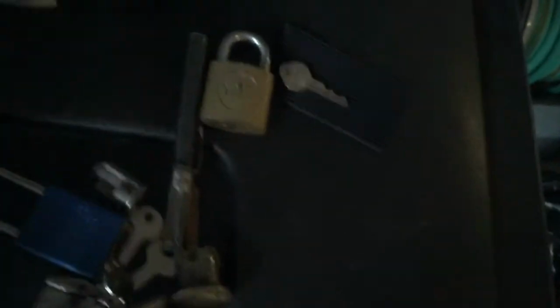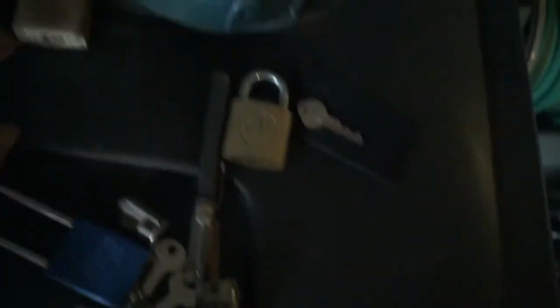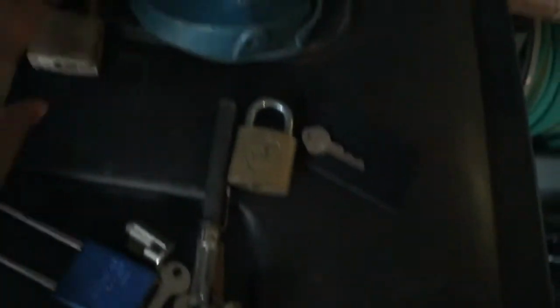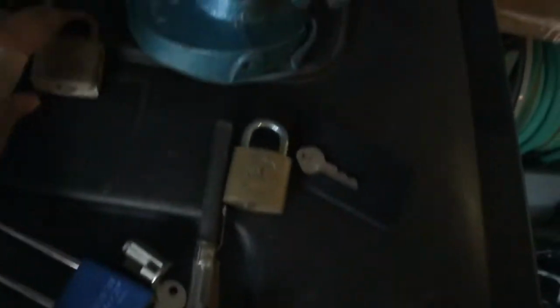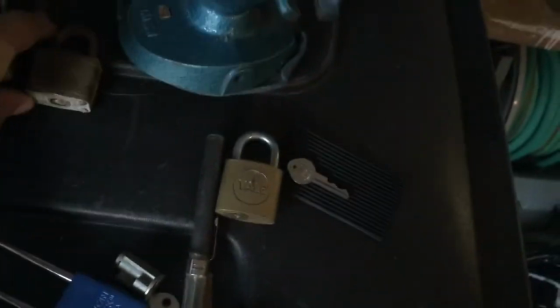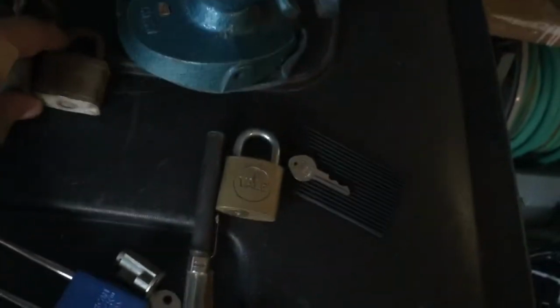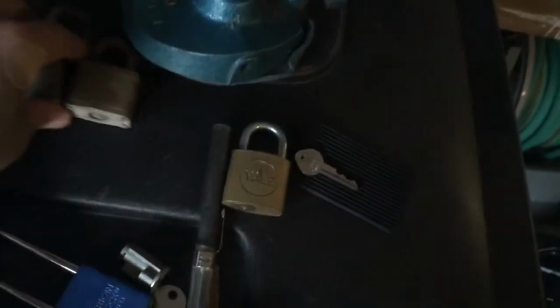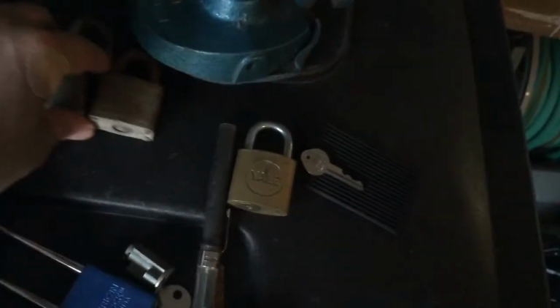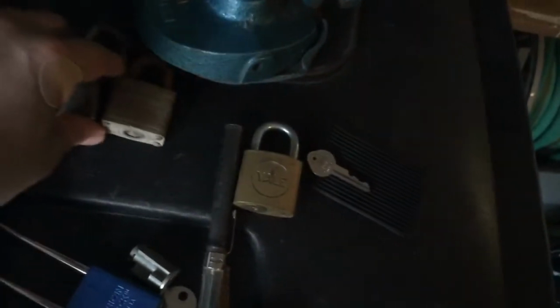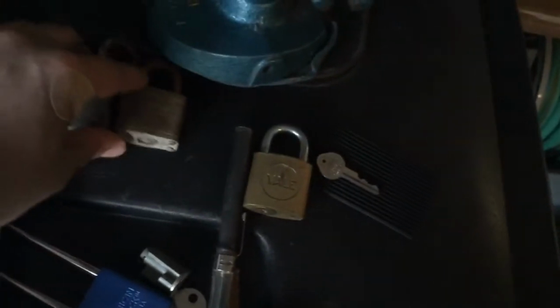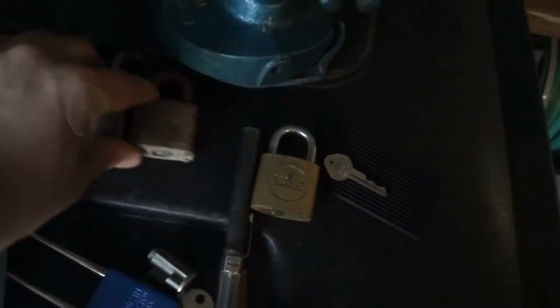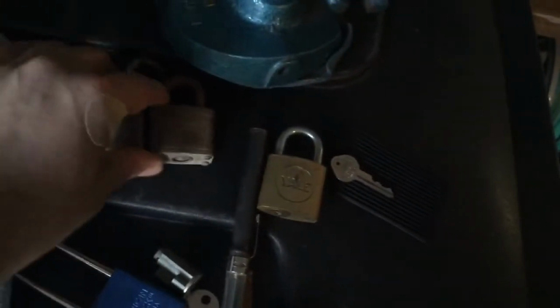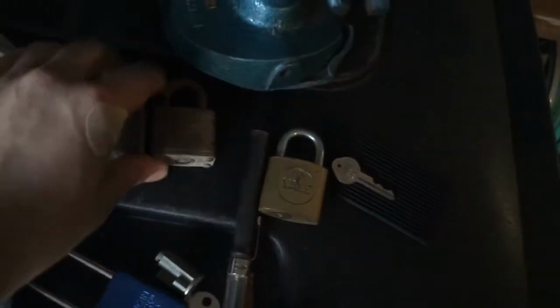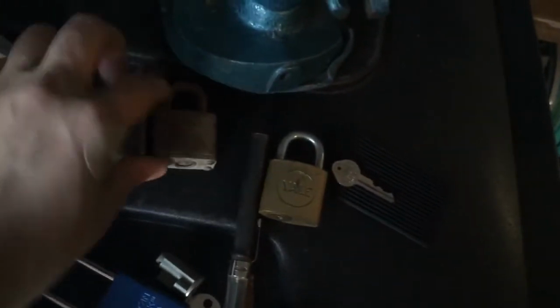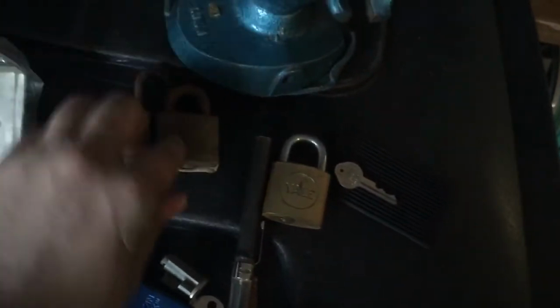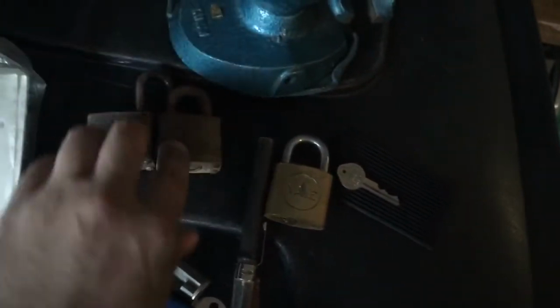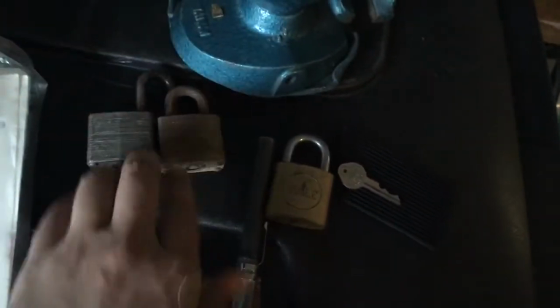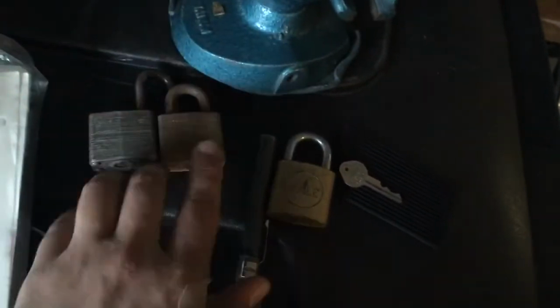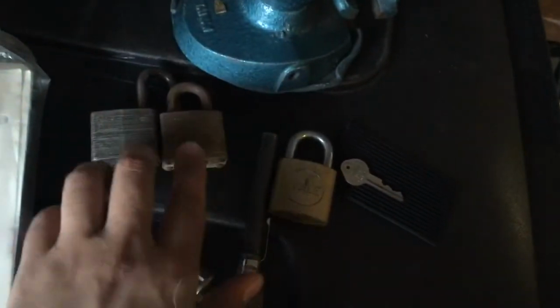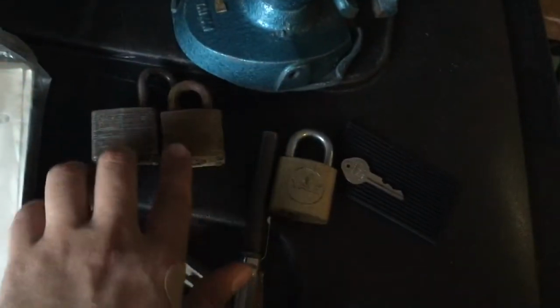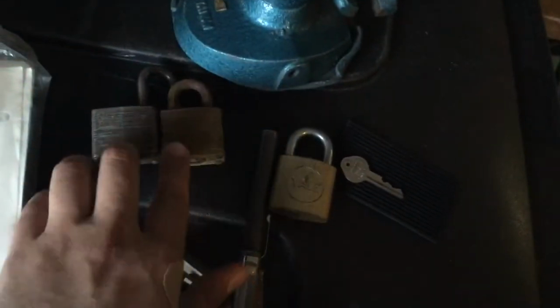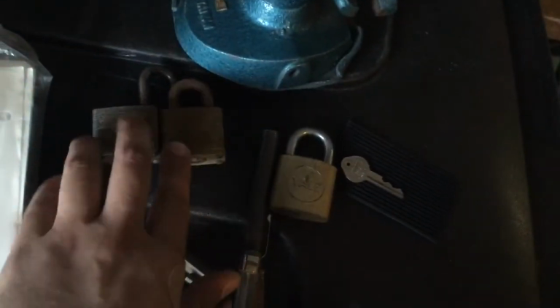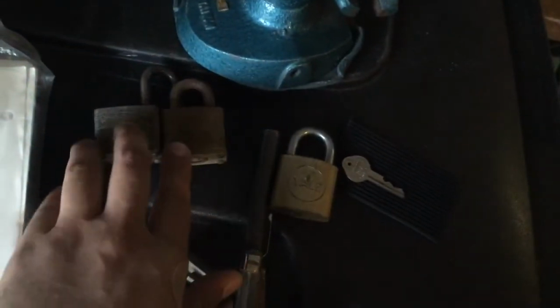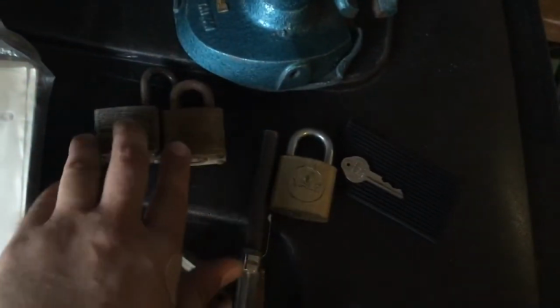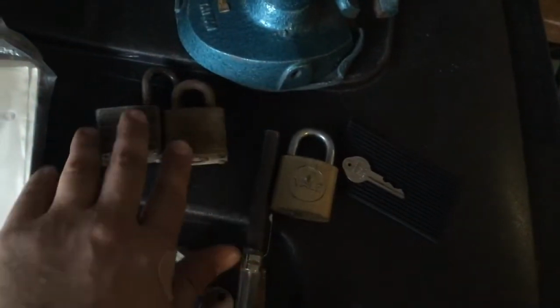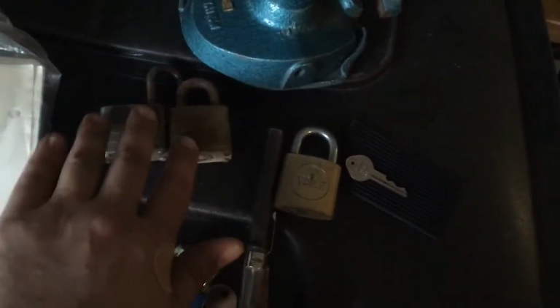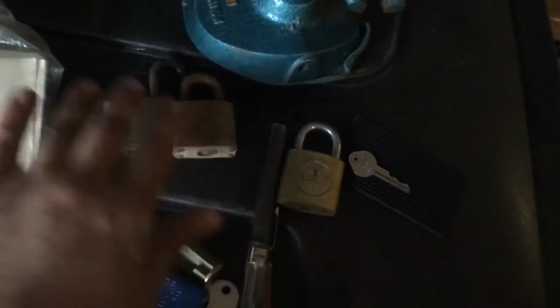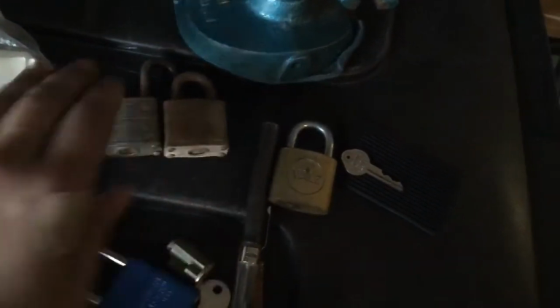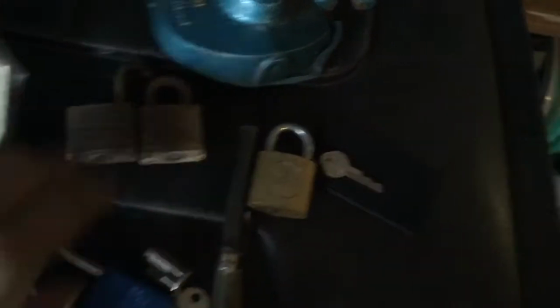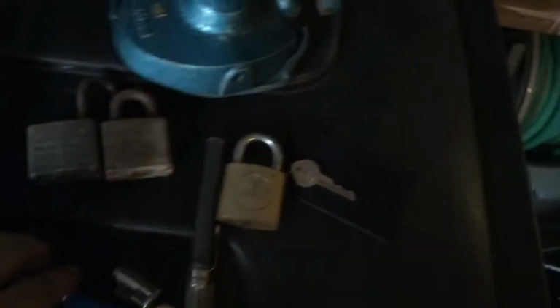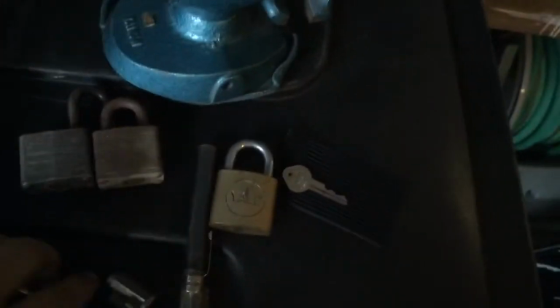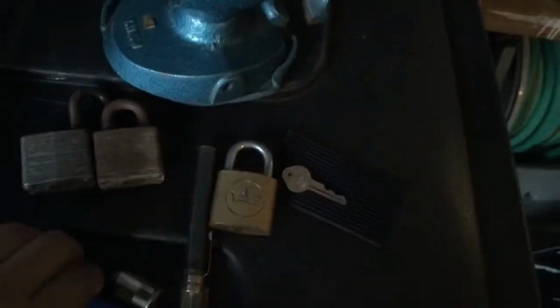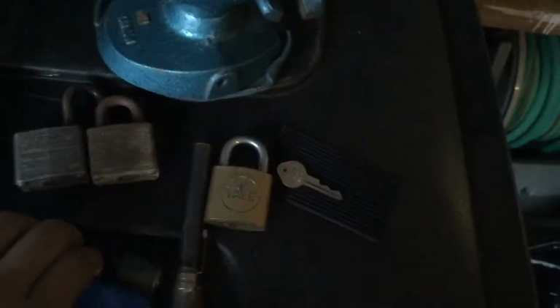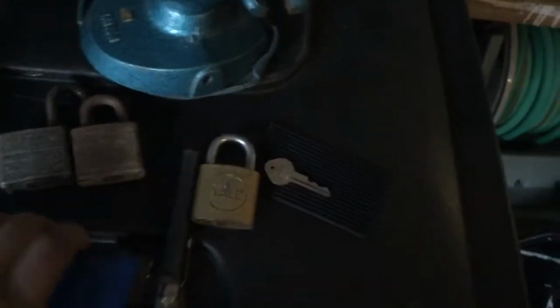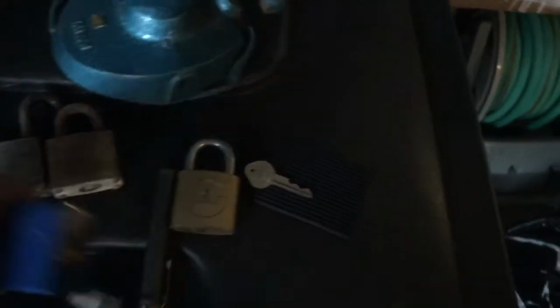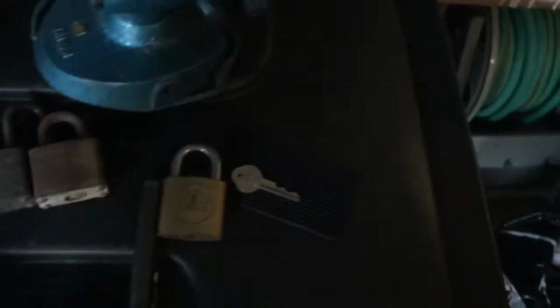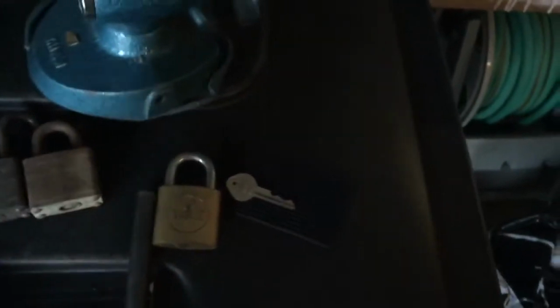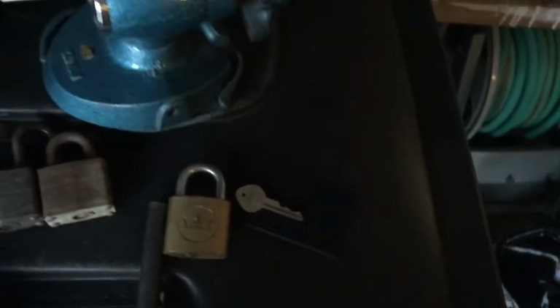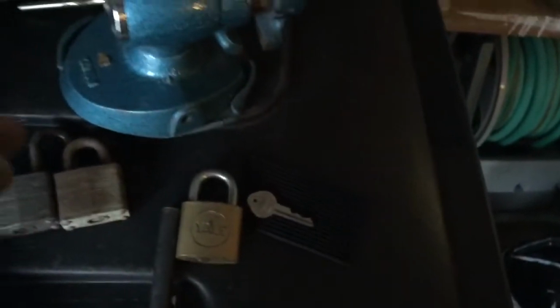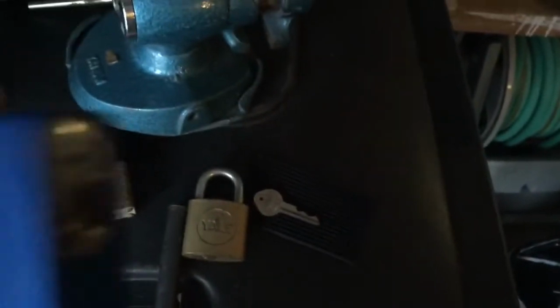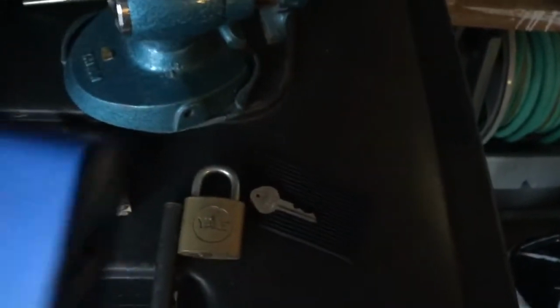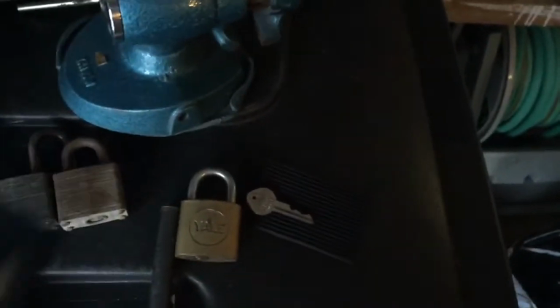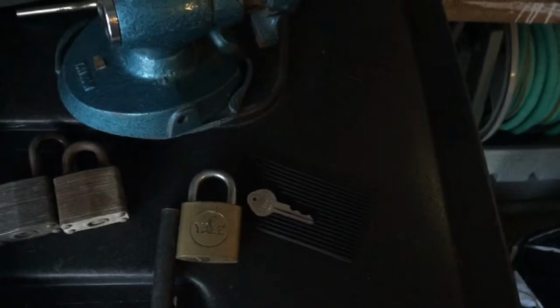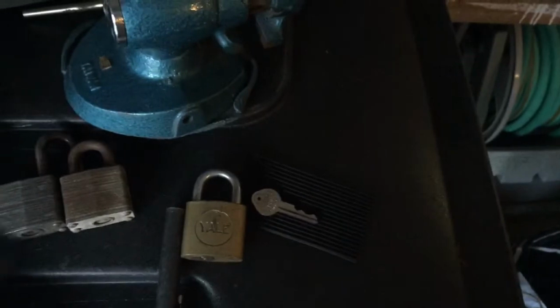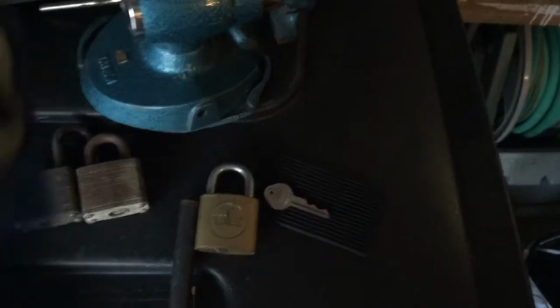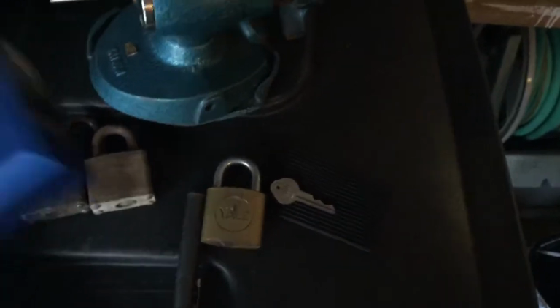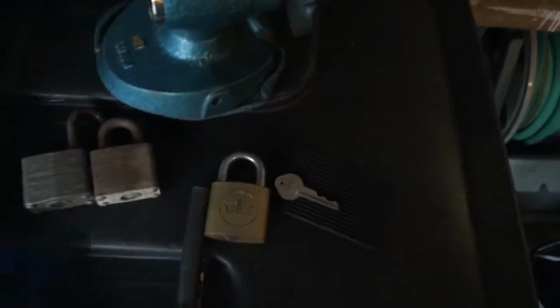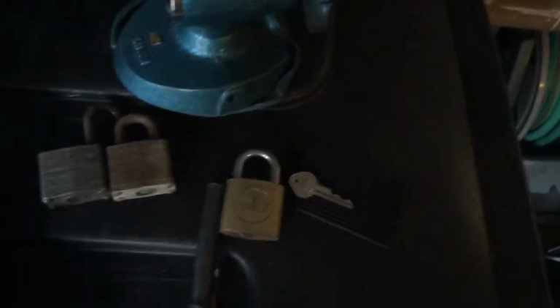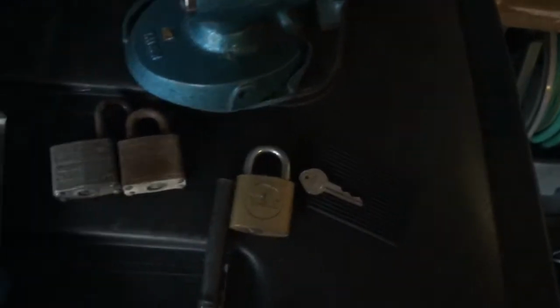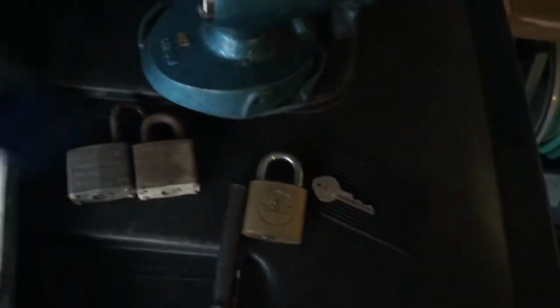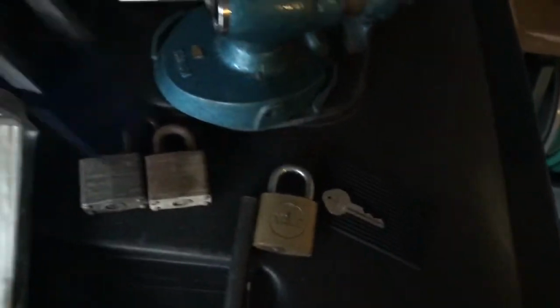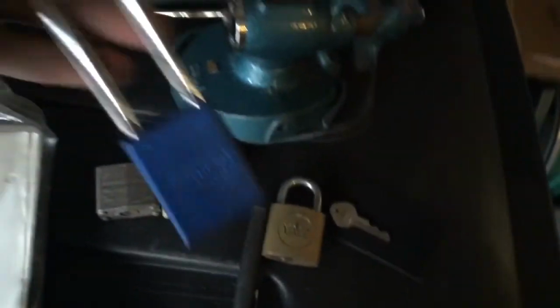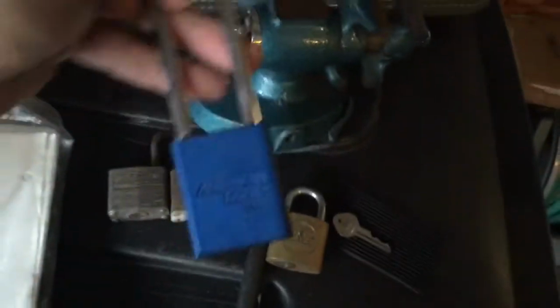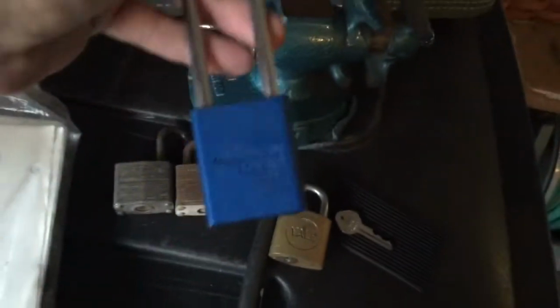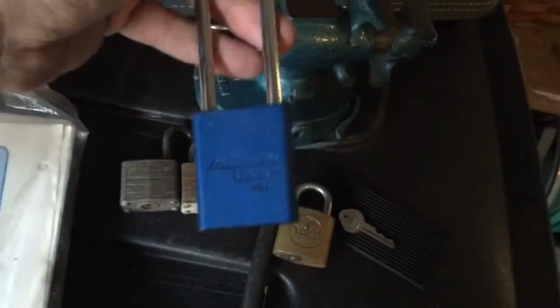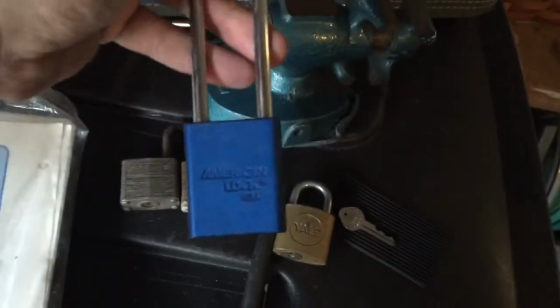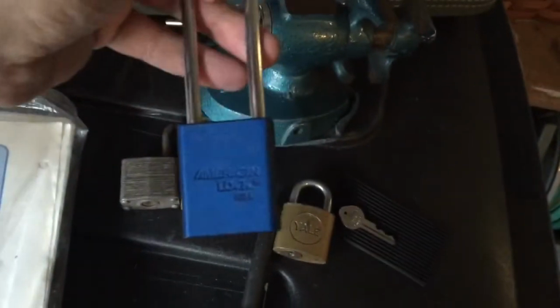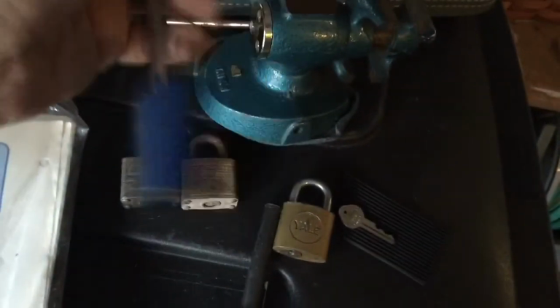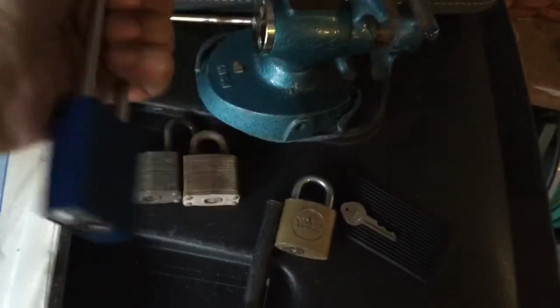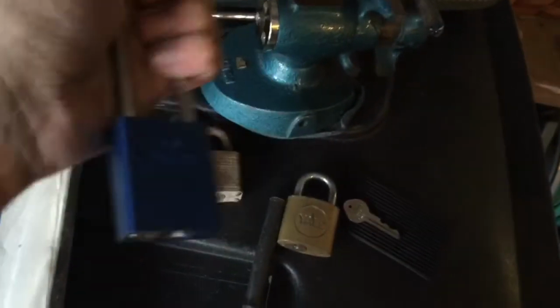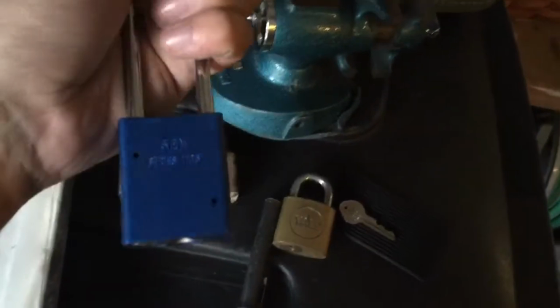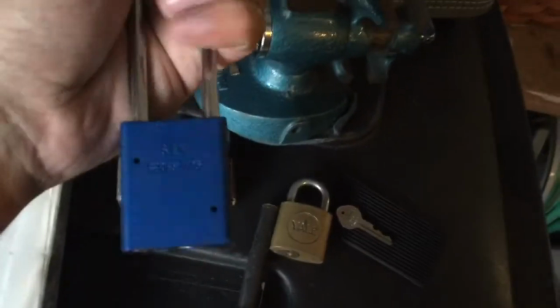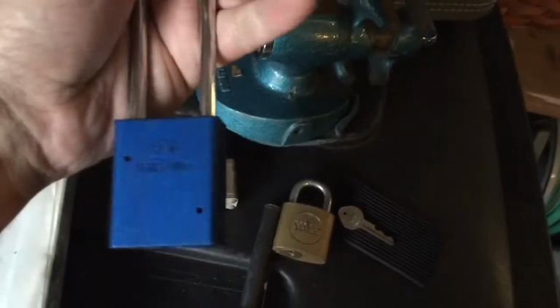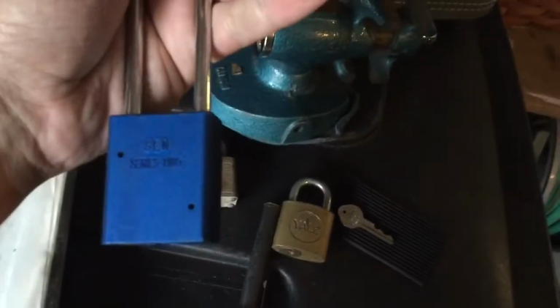I also picked up a couple of Master padlocks, so I'm going to get keys made for those, and a nice US-made American padlock.